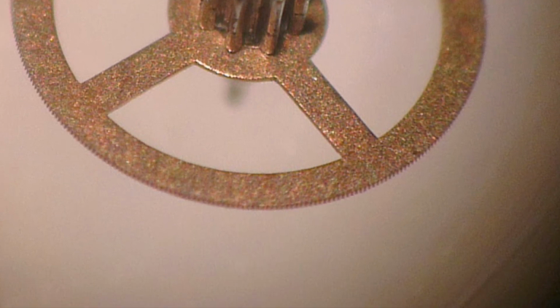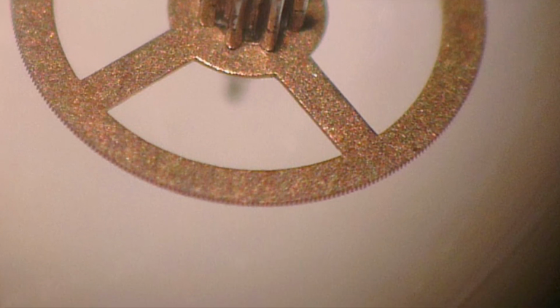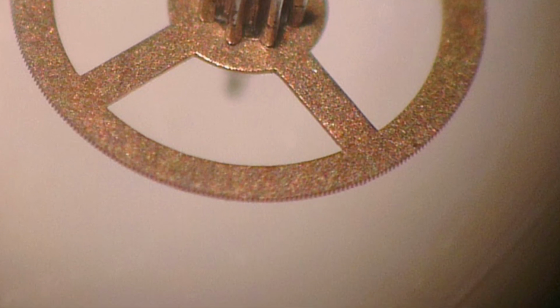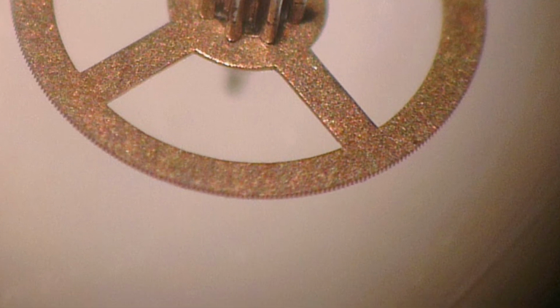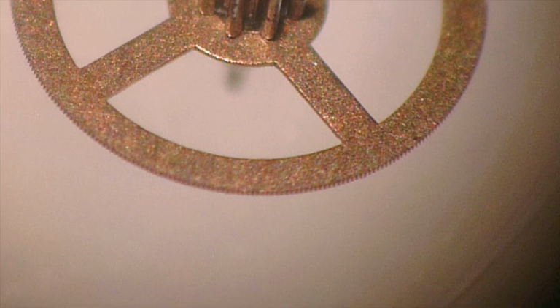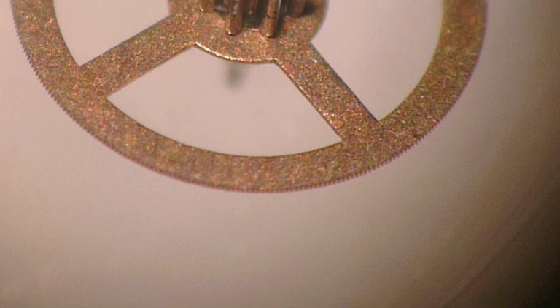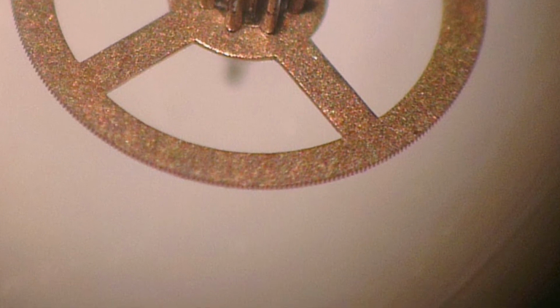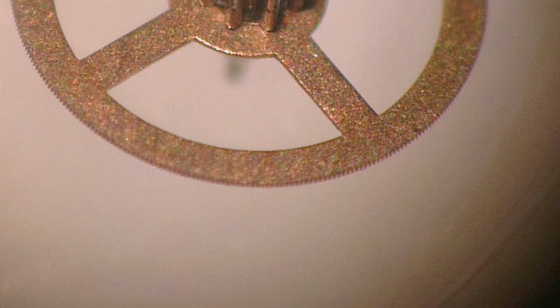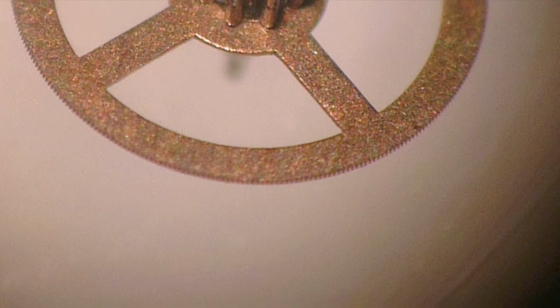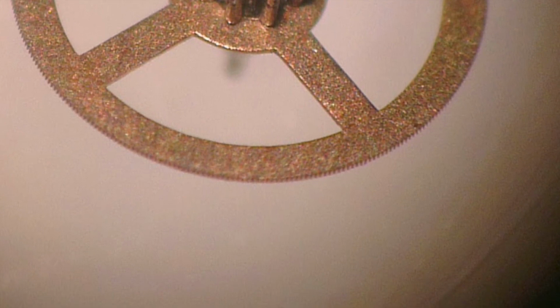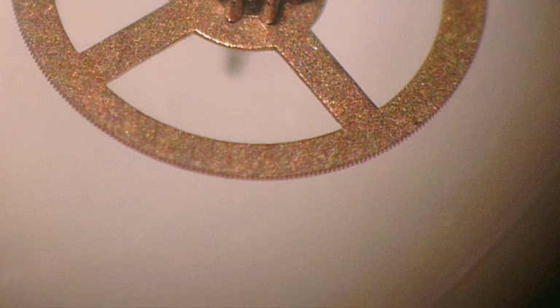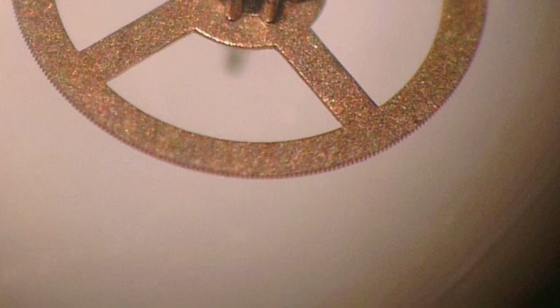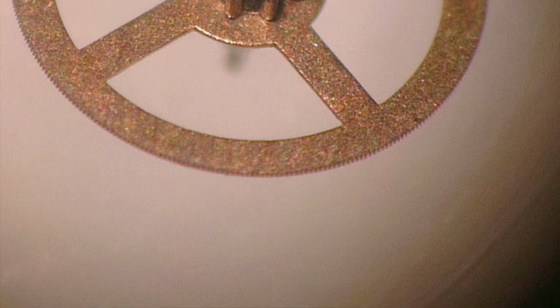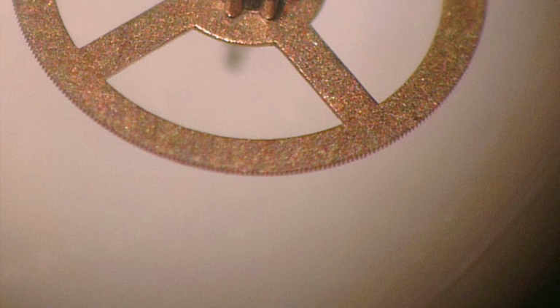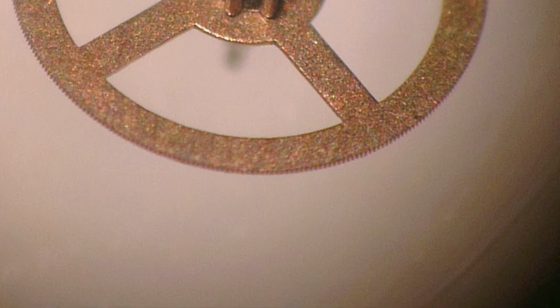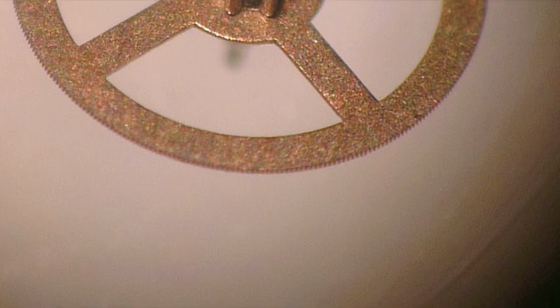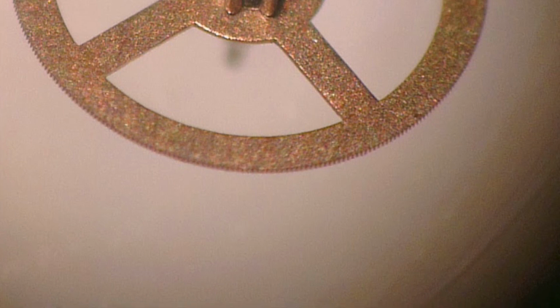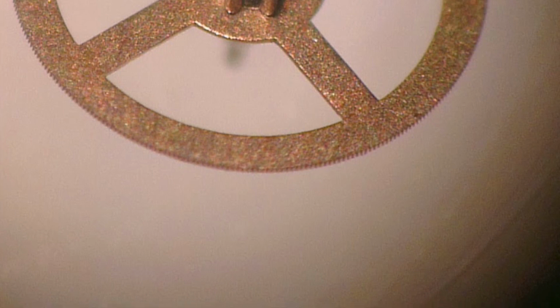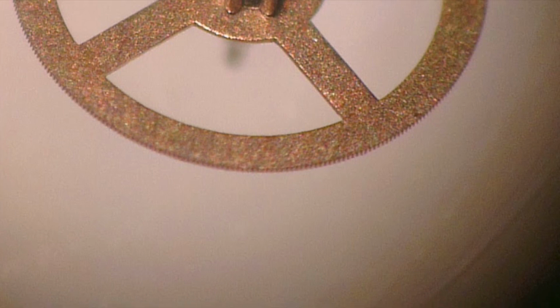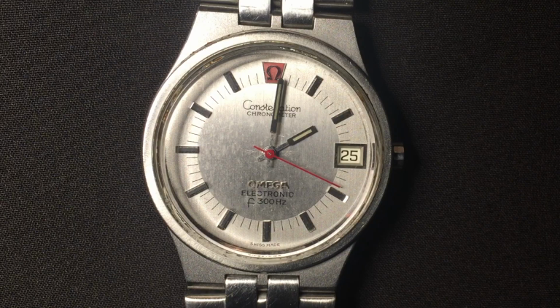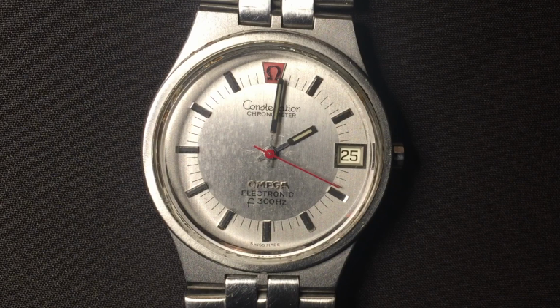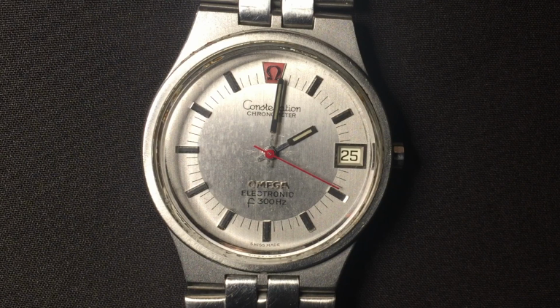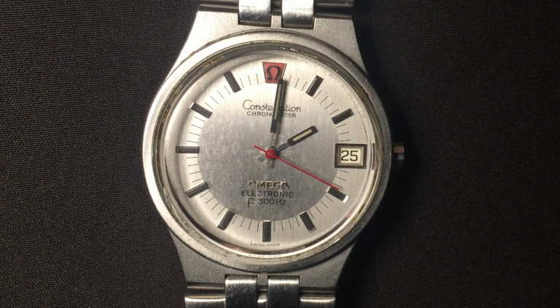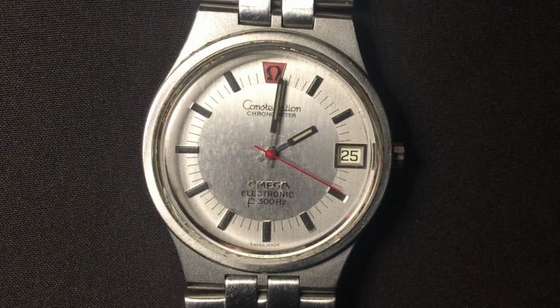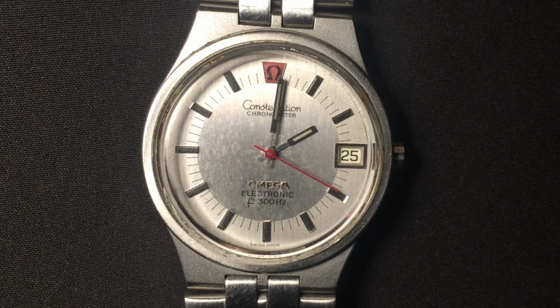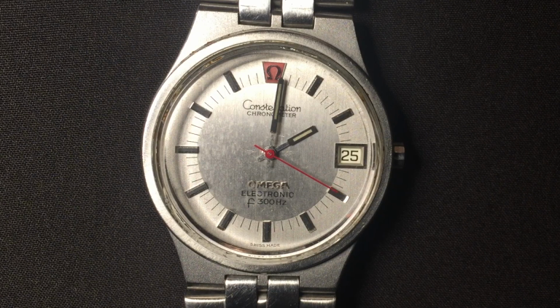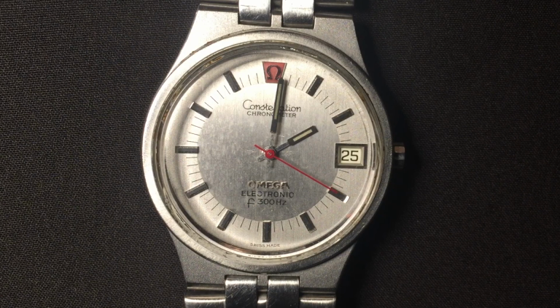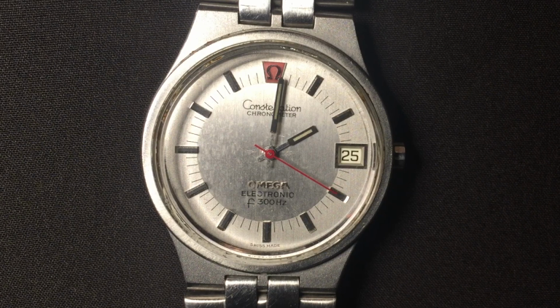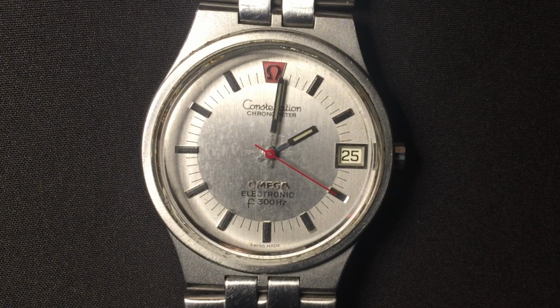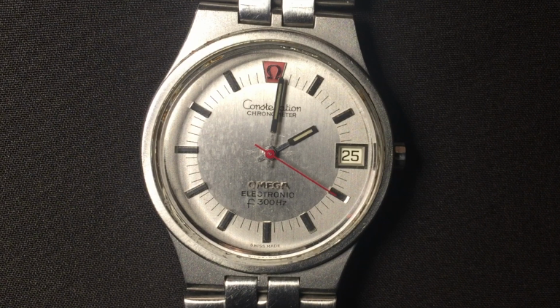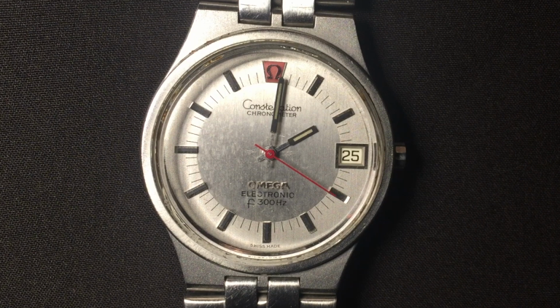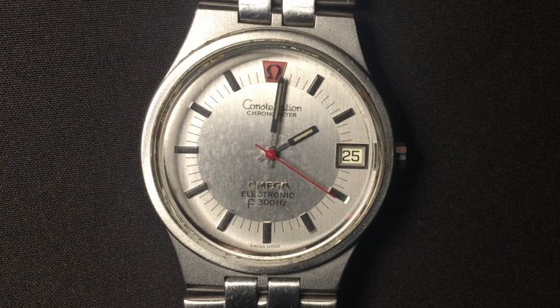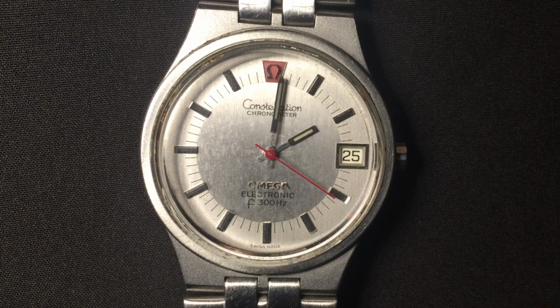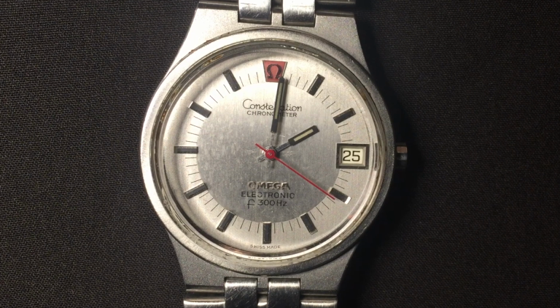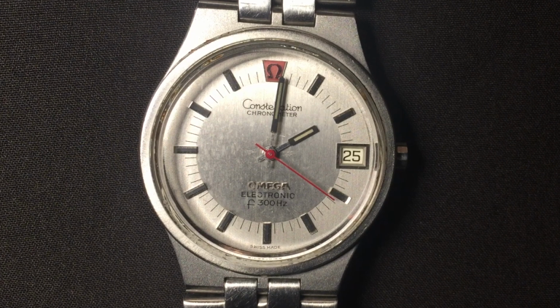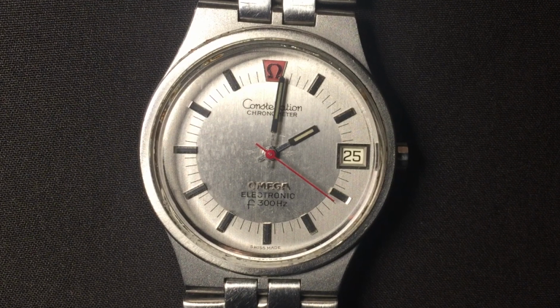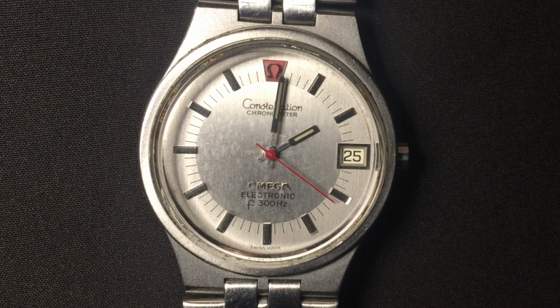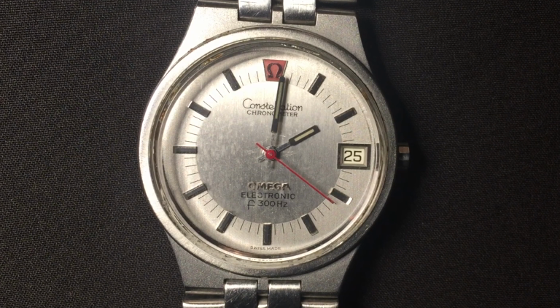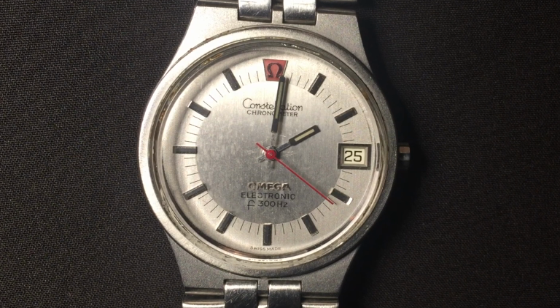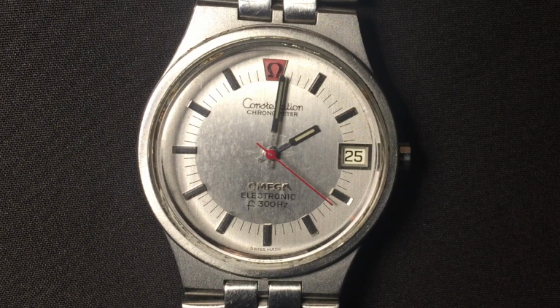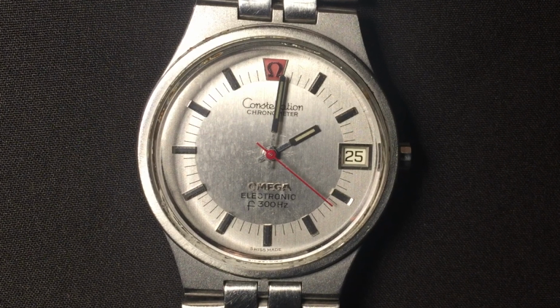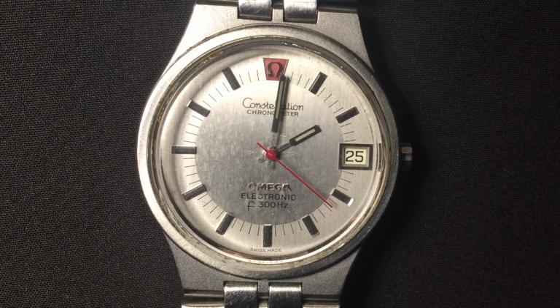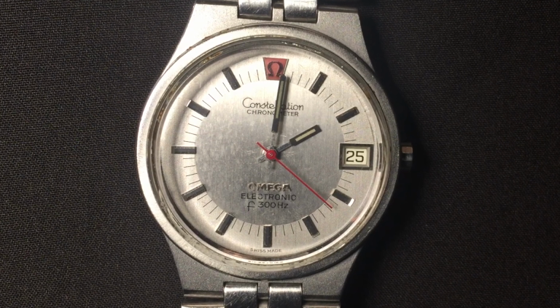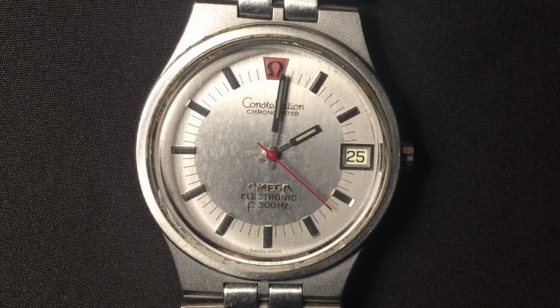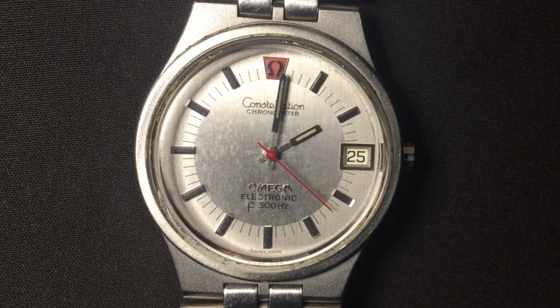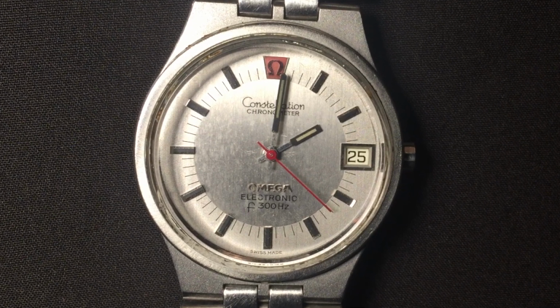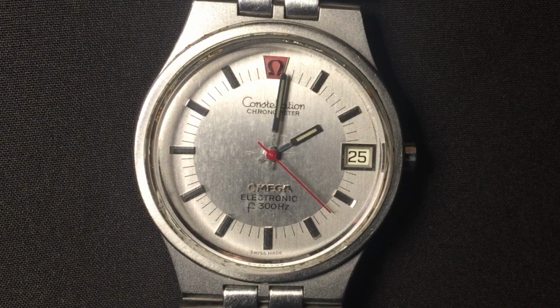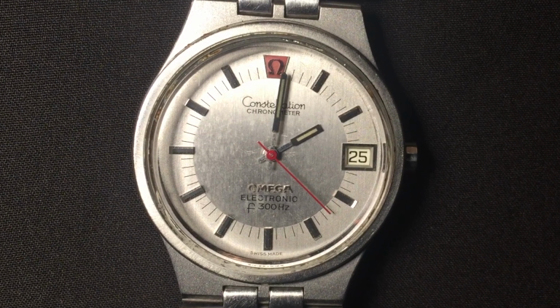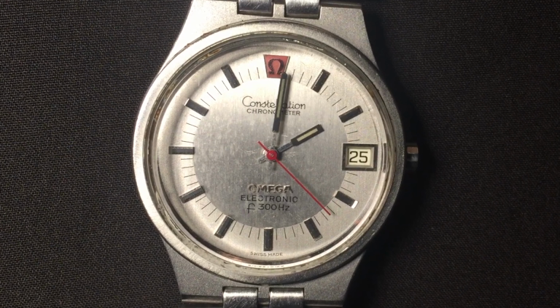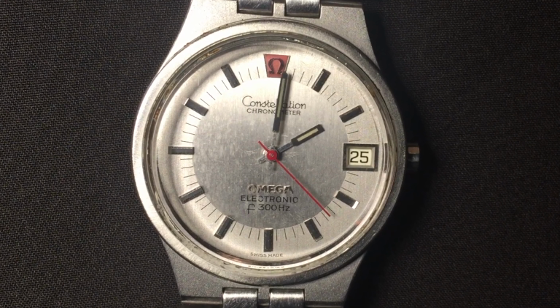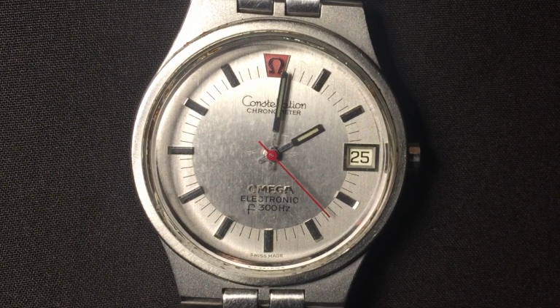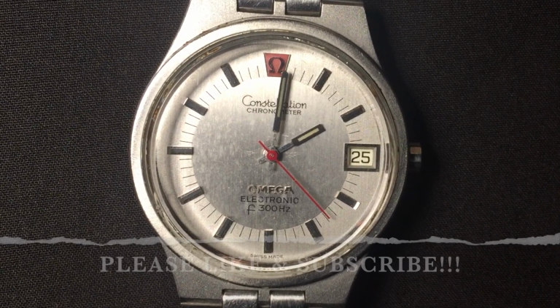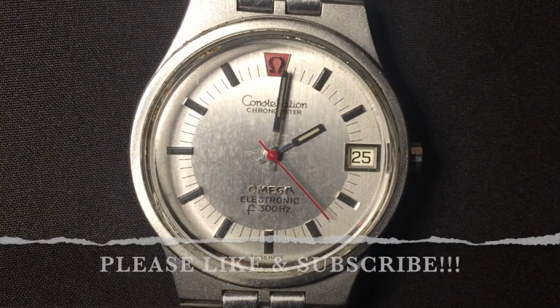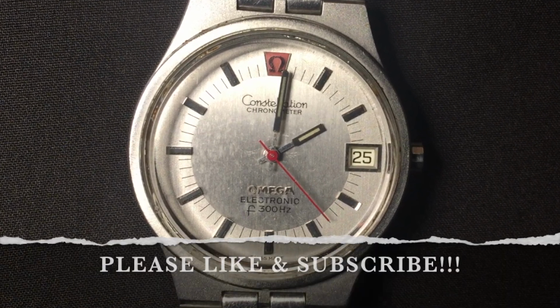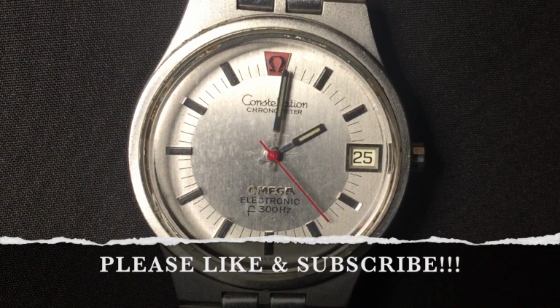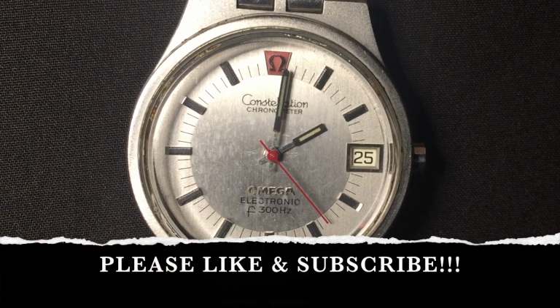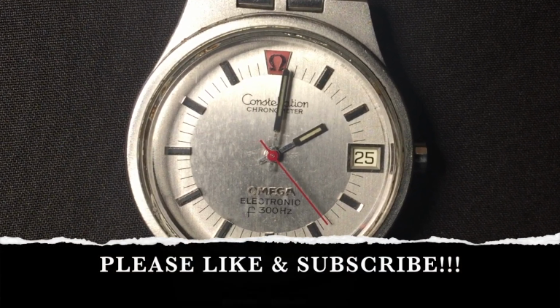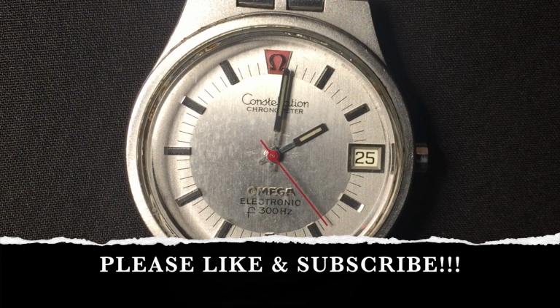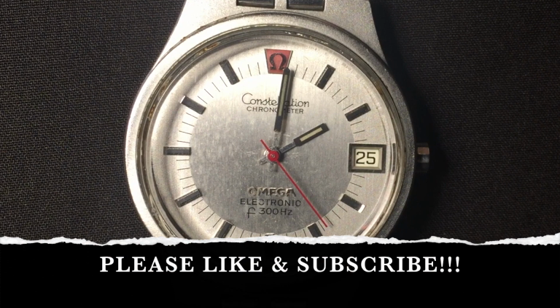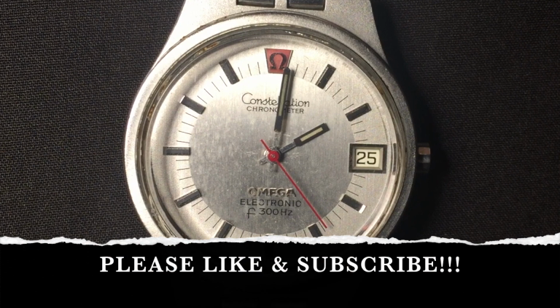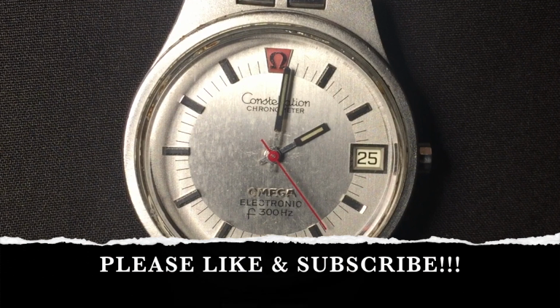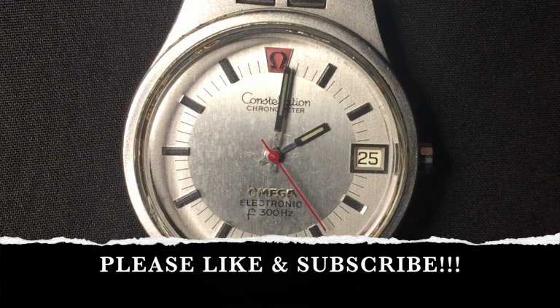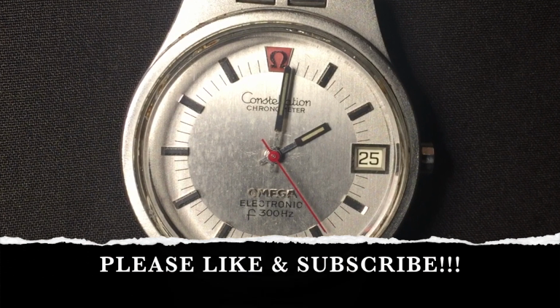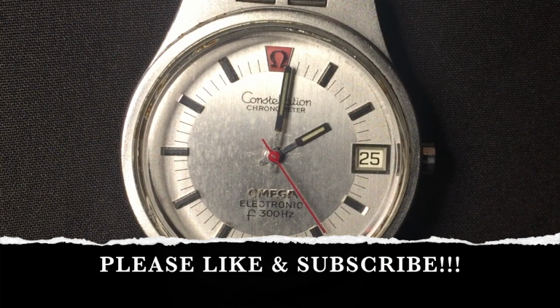It's an engineering marvel. So that's a quick overview of a watch time forgot. Please like and subscribe.